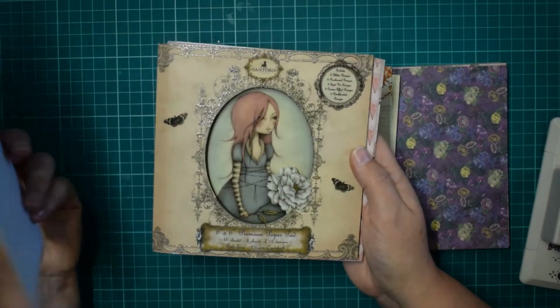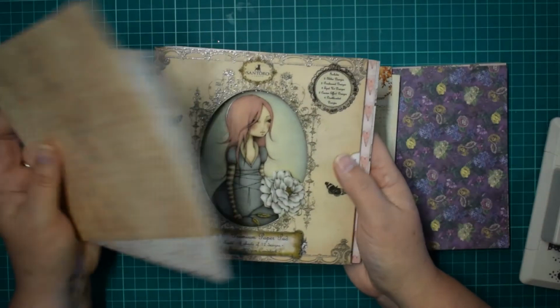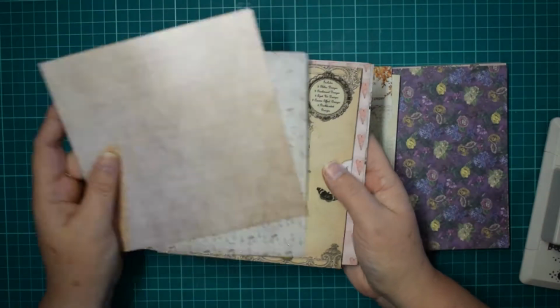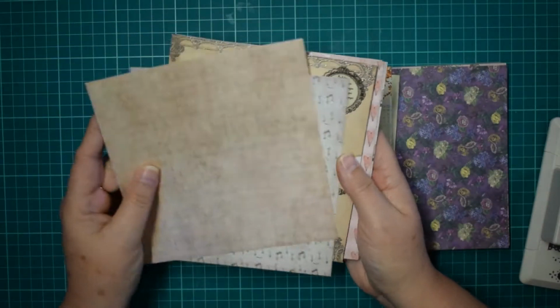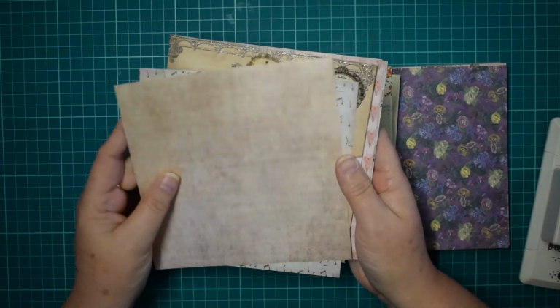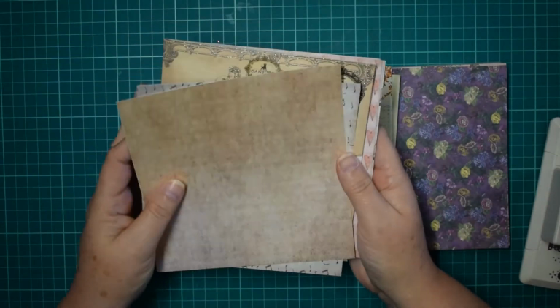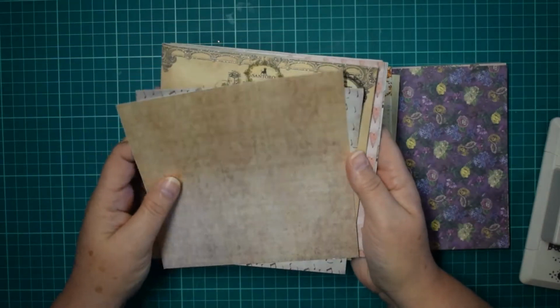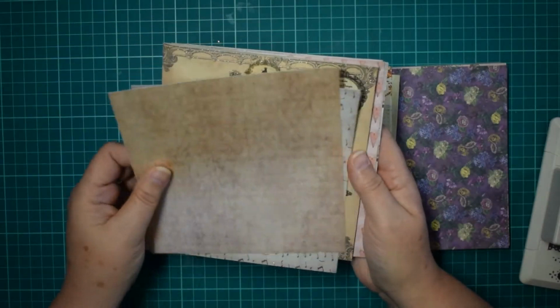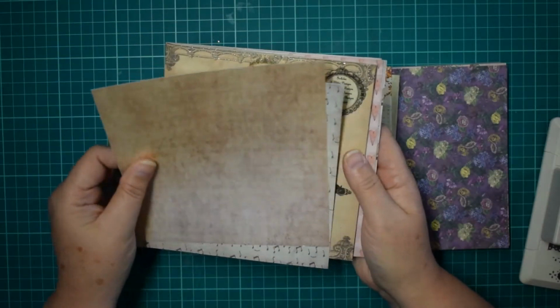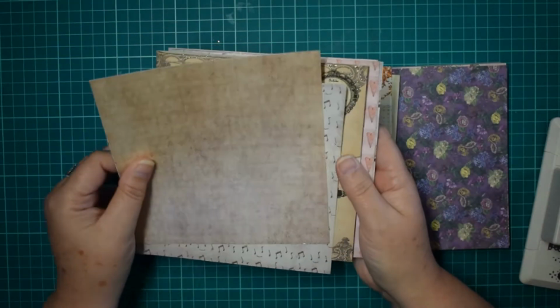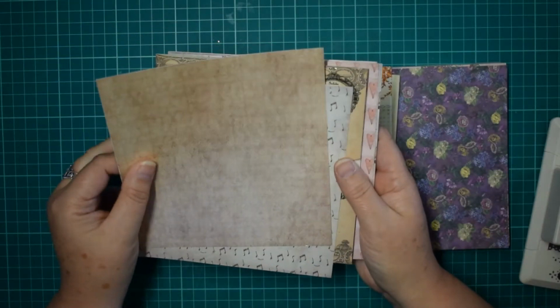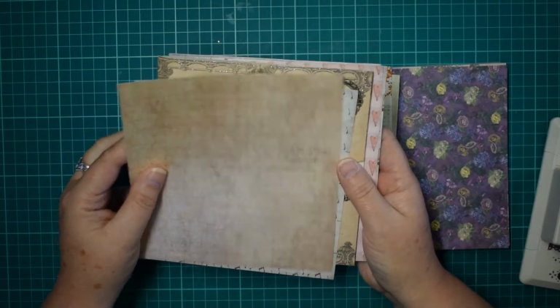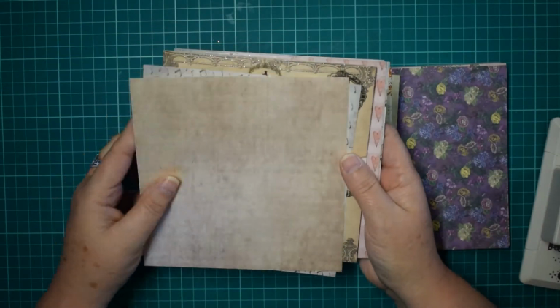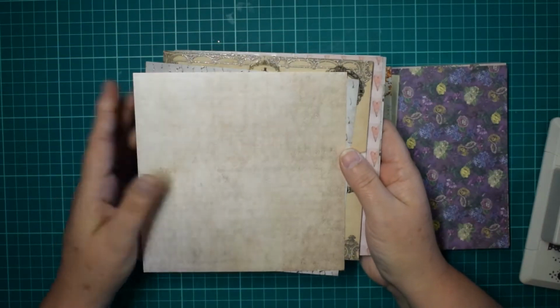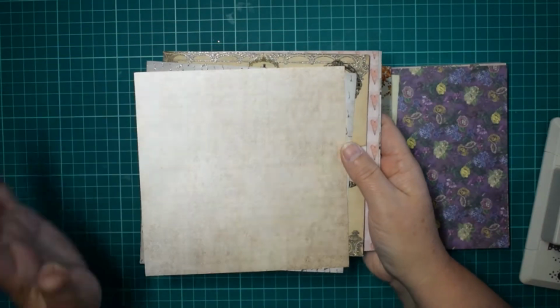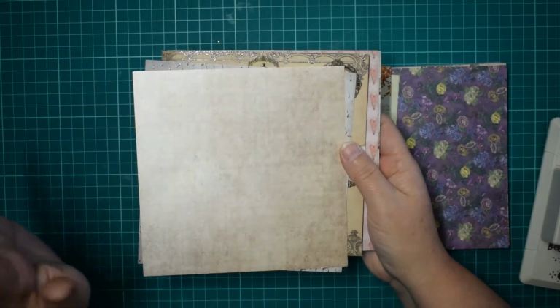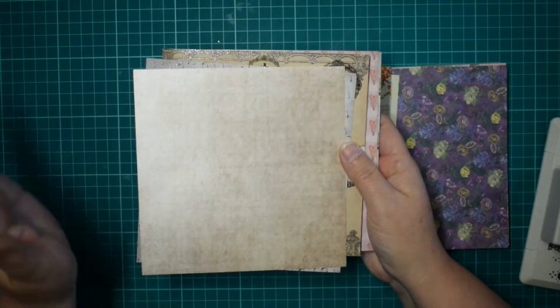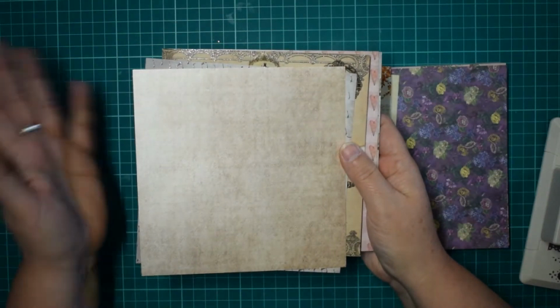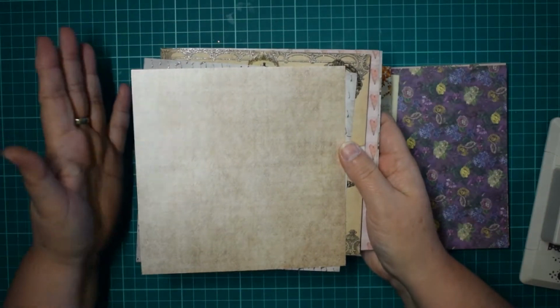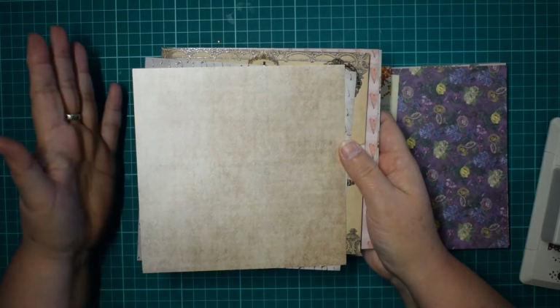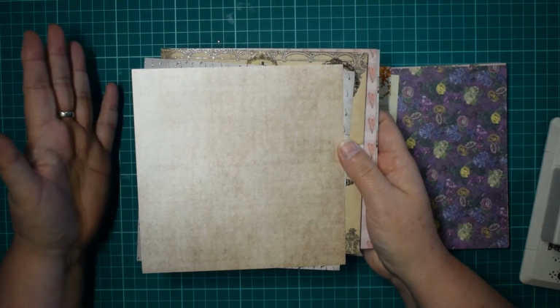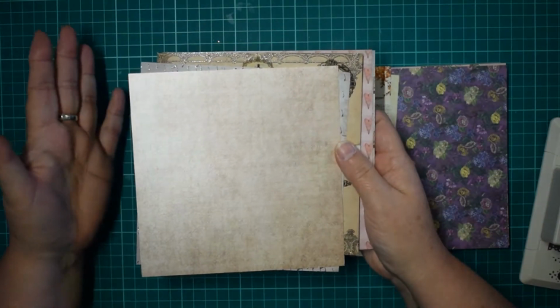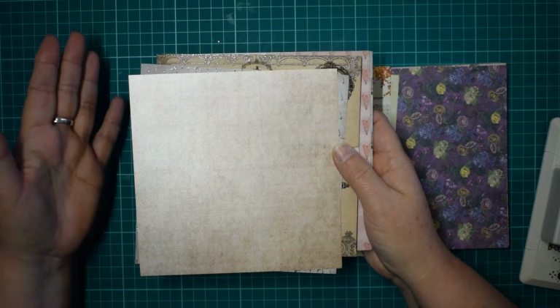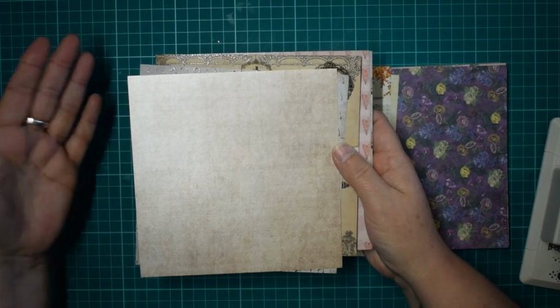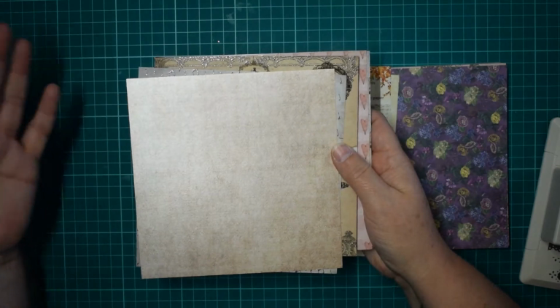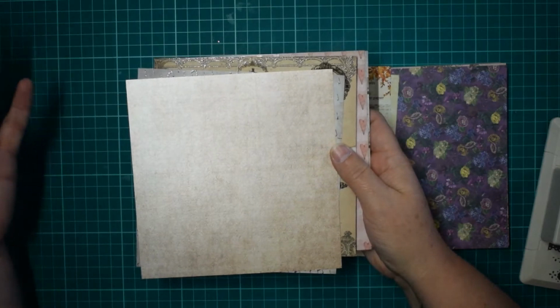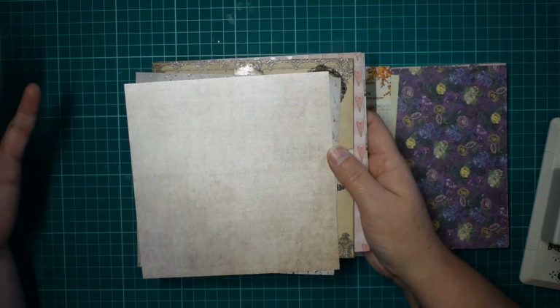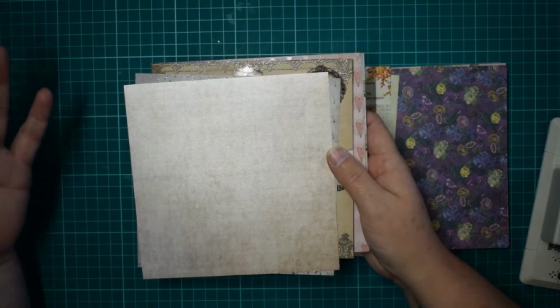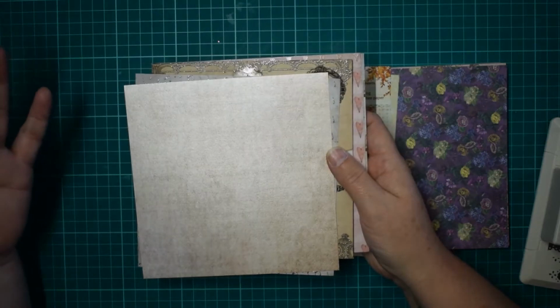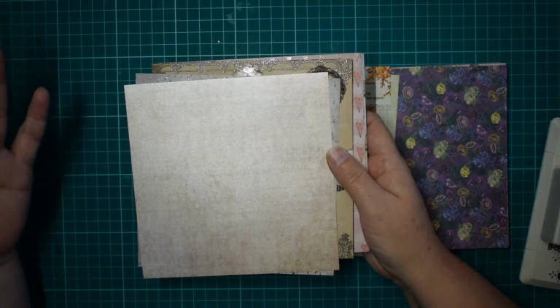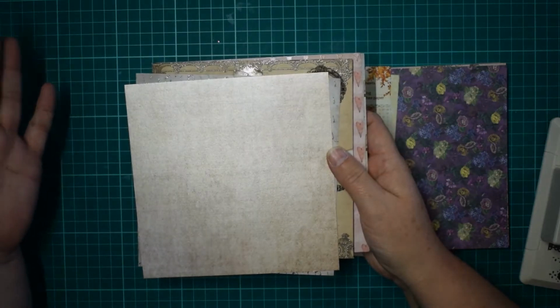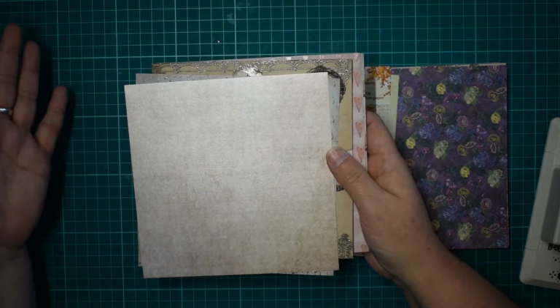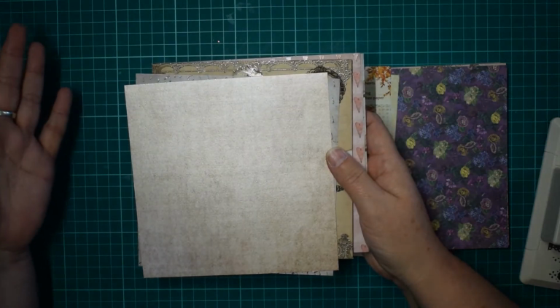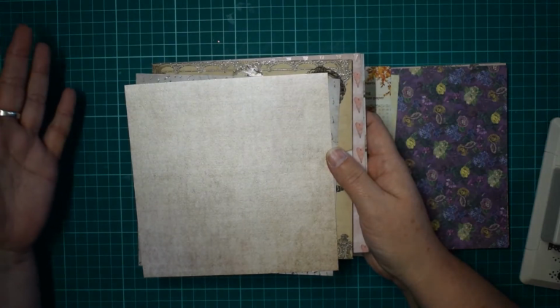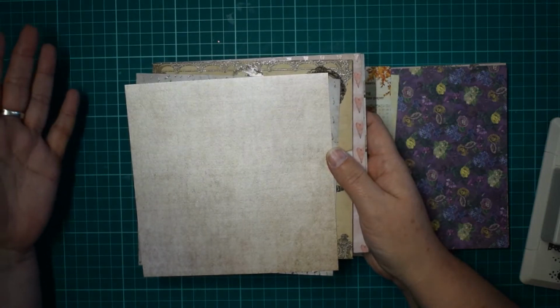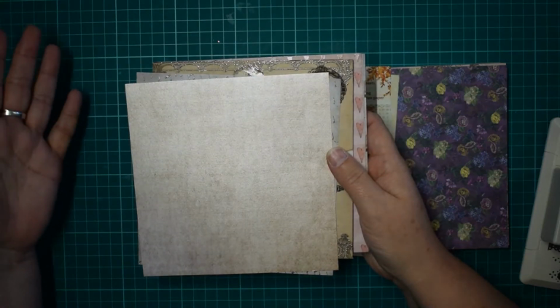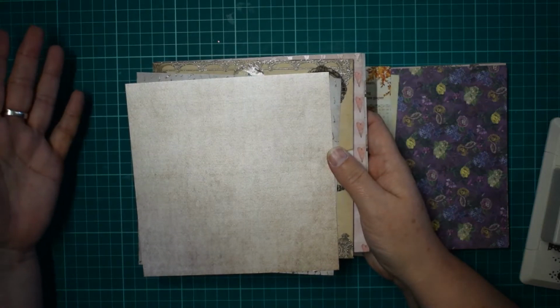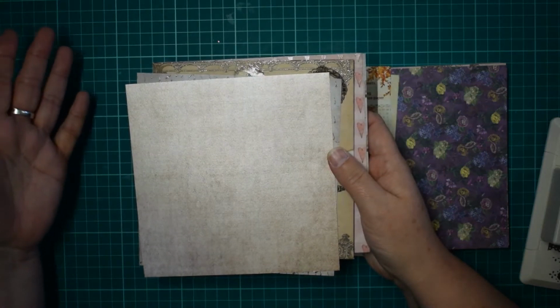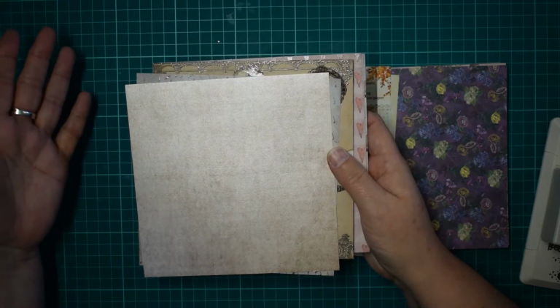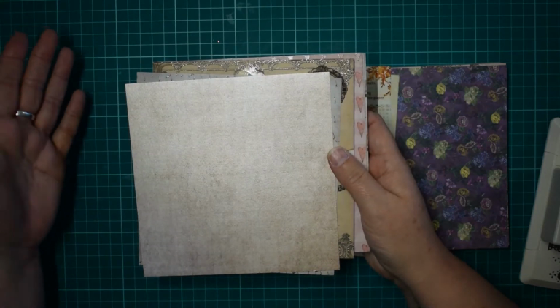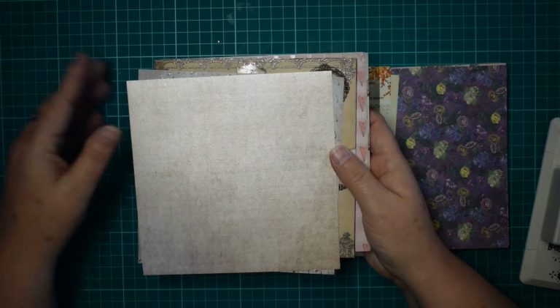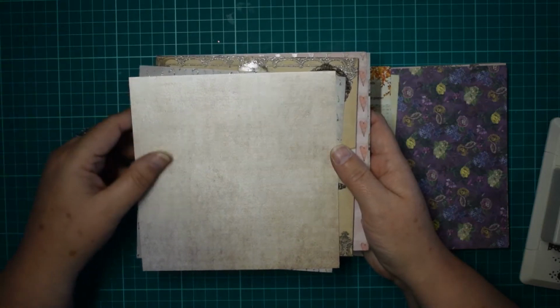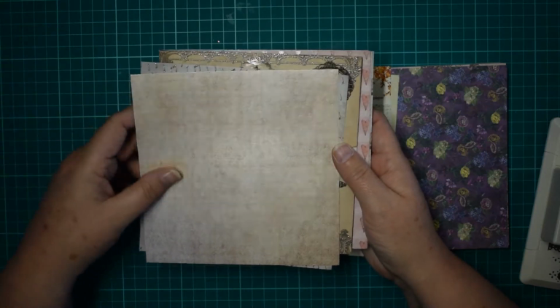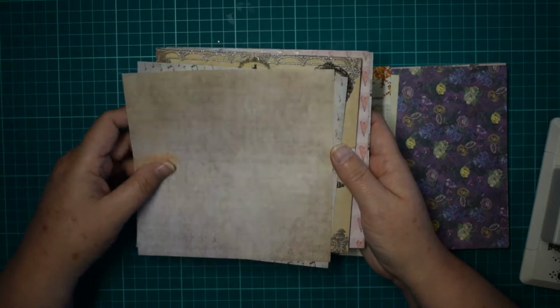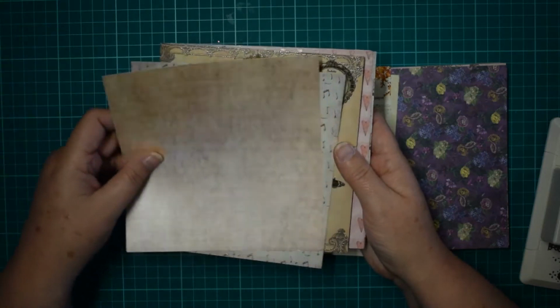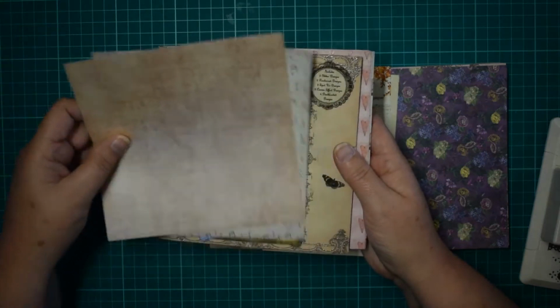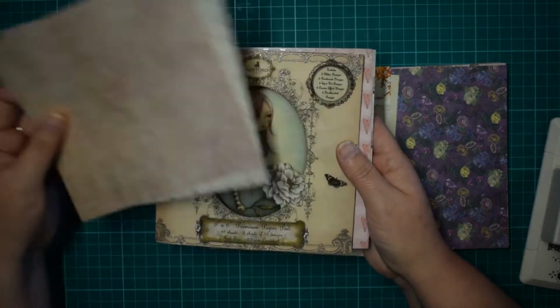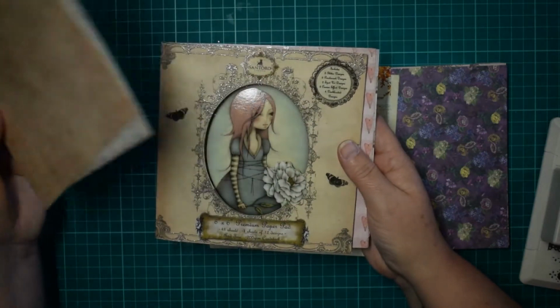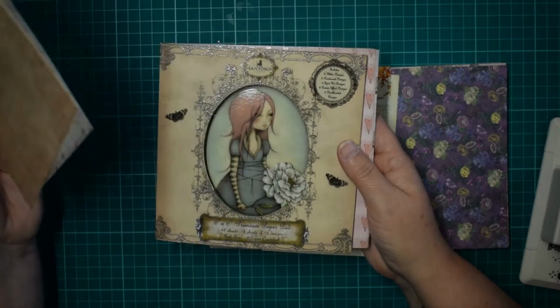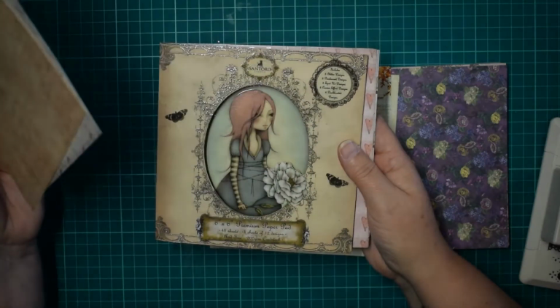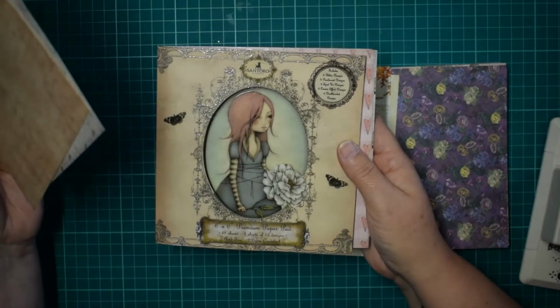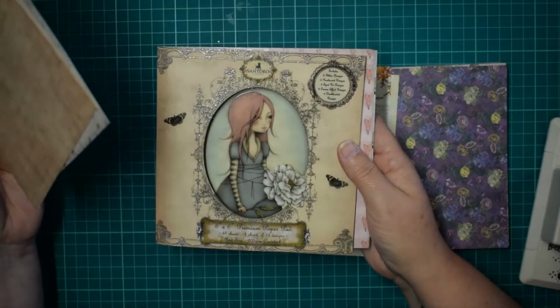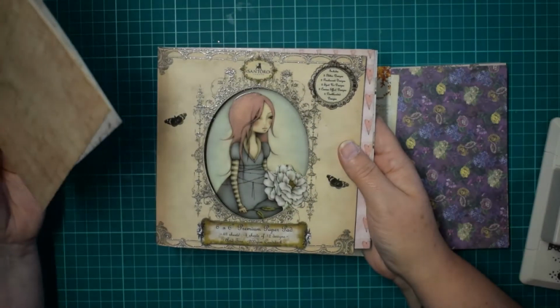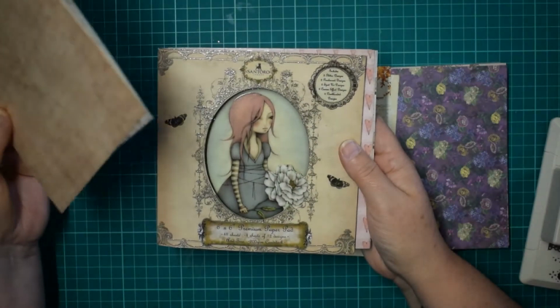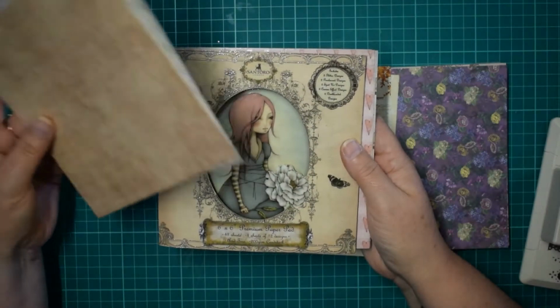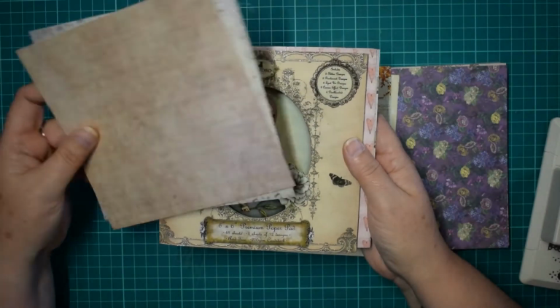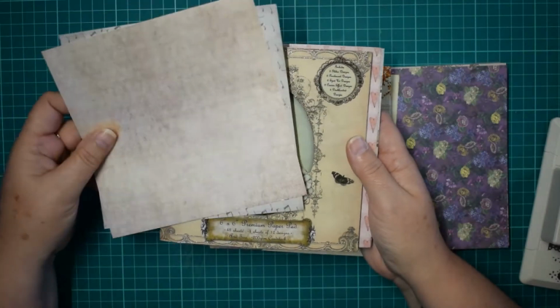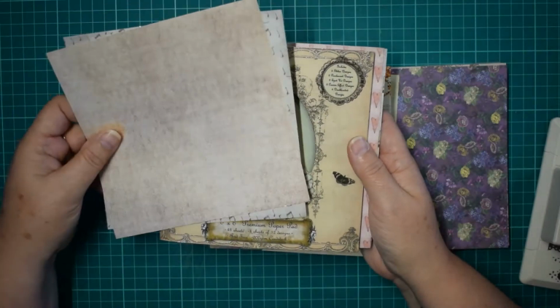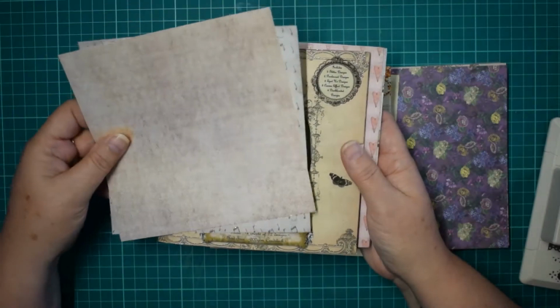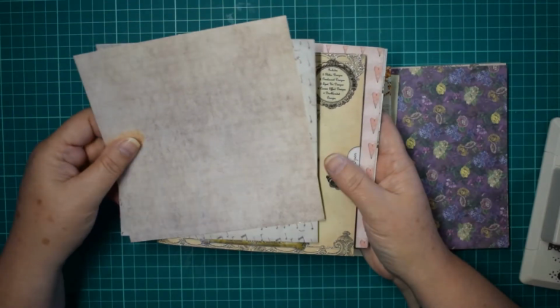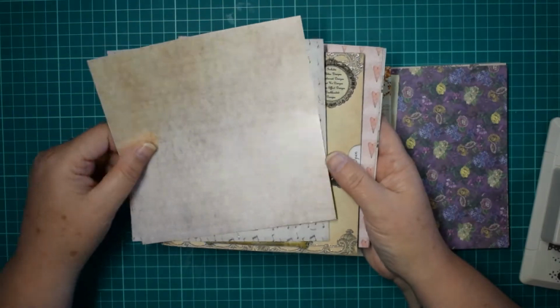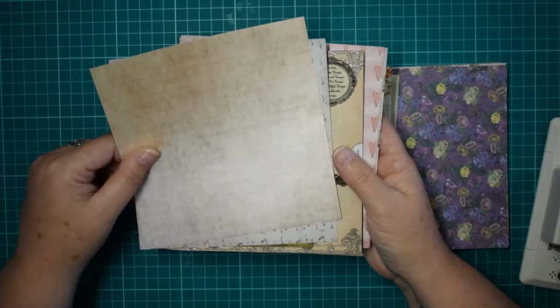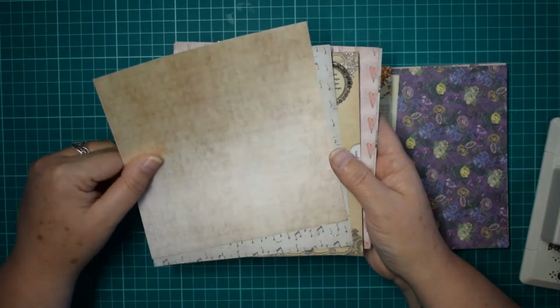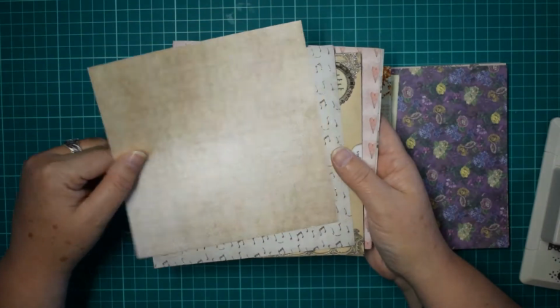So the papers I'm going to use — I'm going to do three. I'm going to show you three different ways of doing them, so I'm going to use three different types of paper.